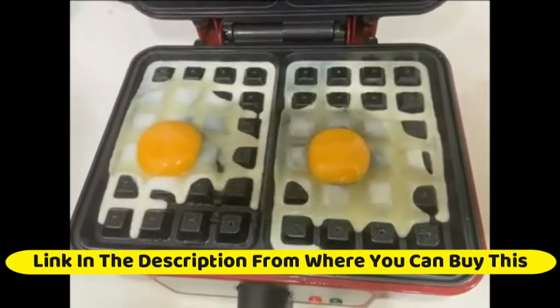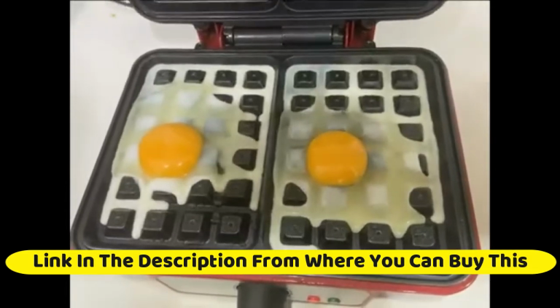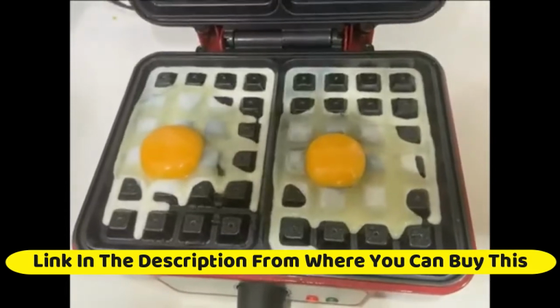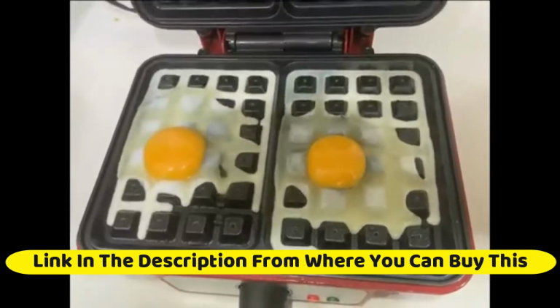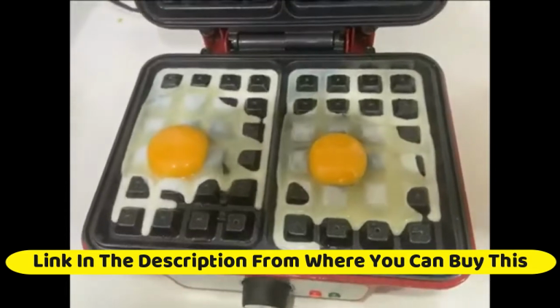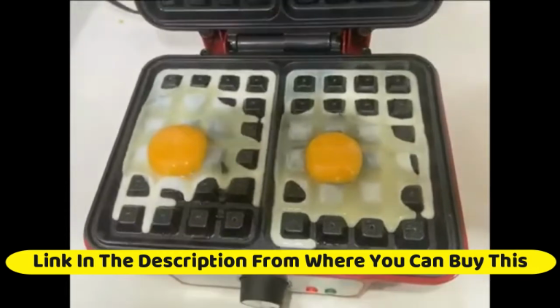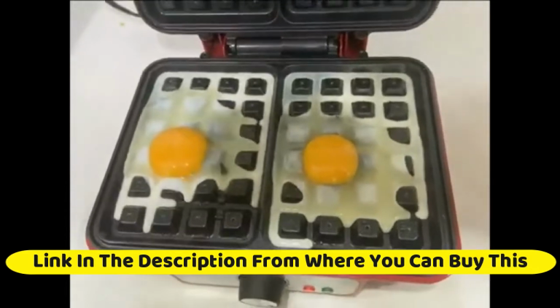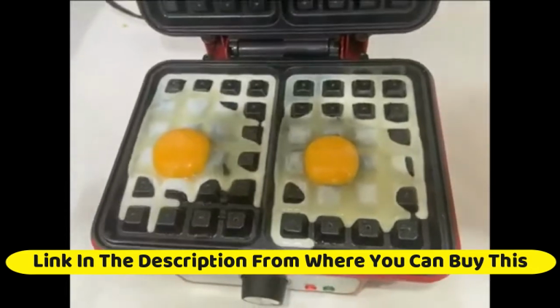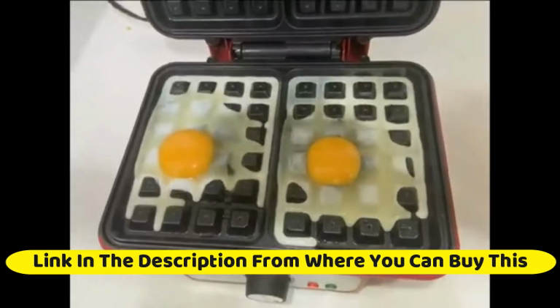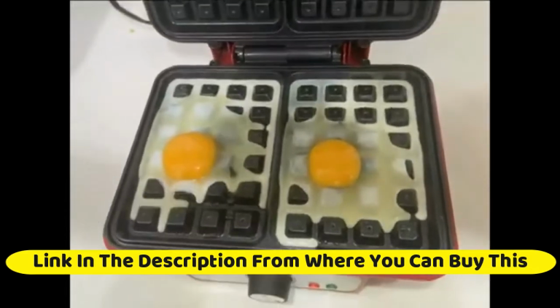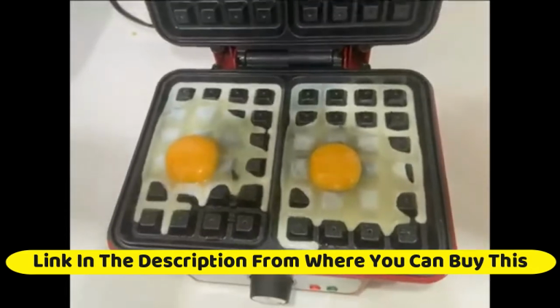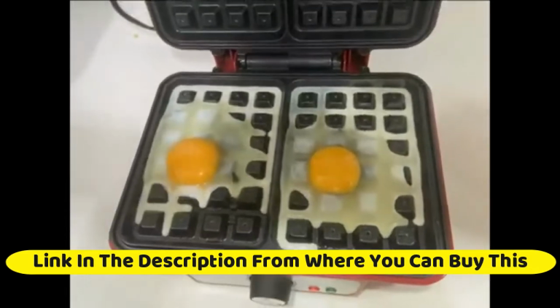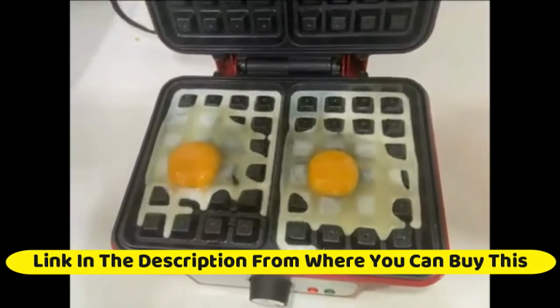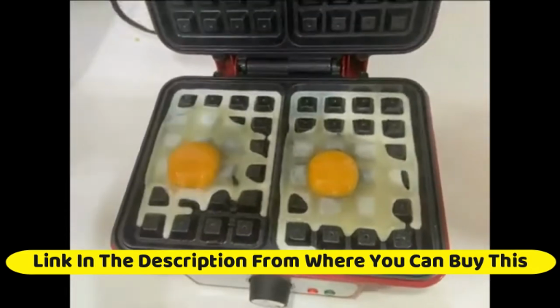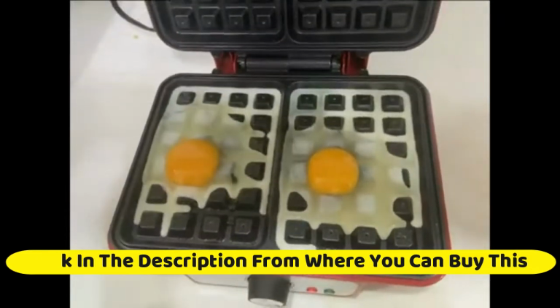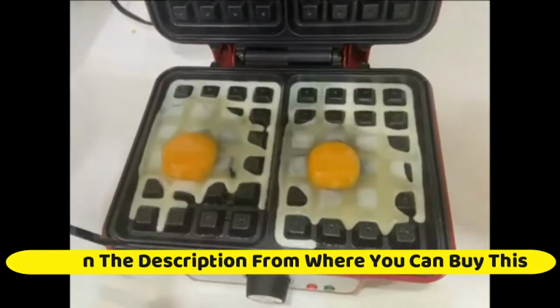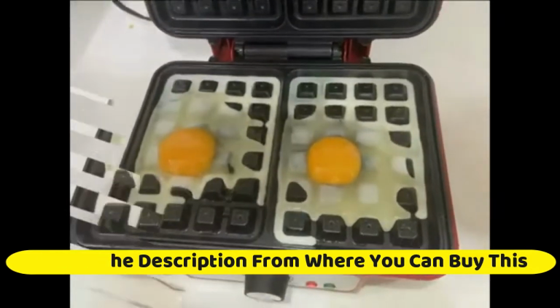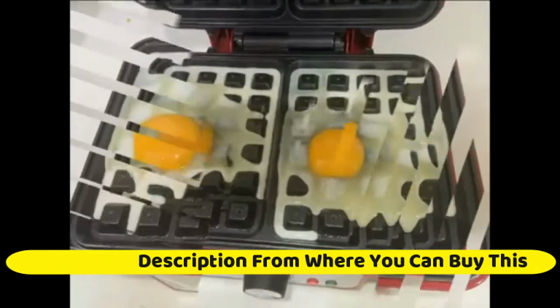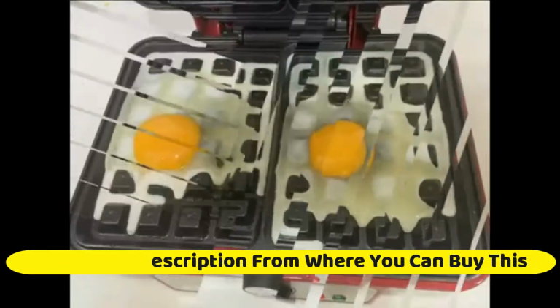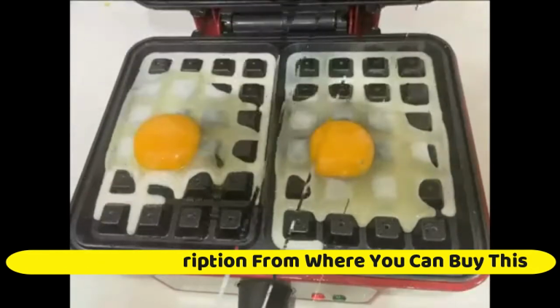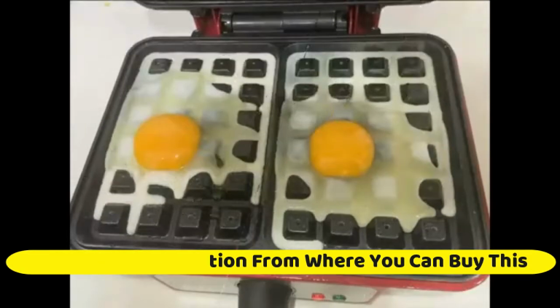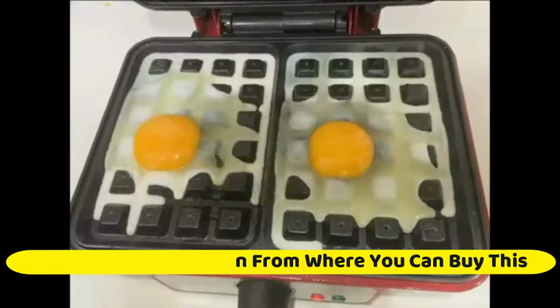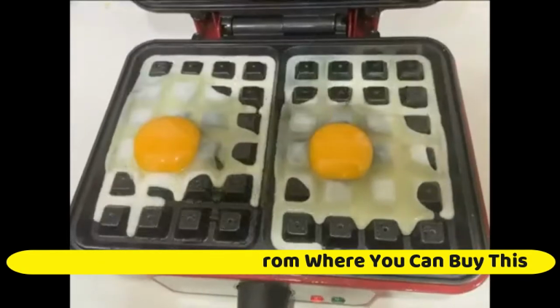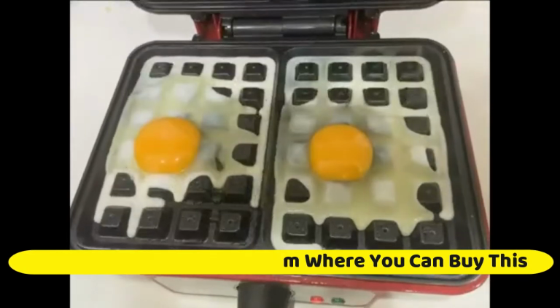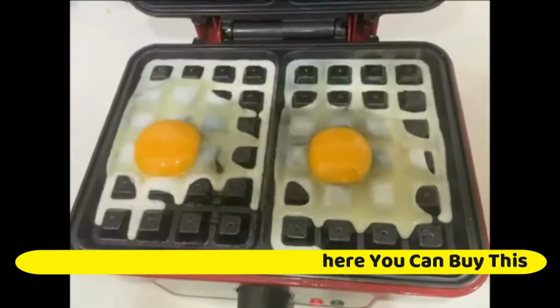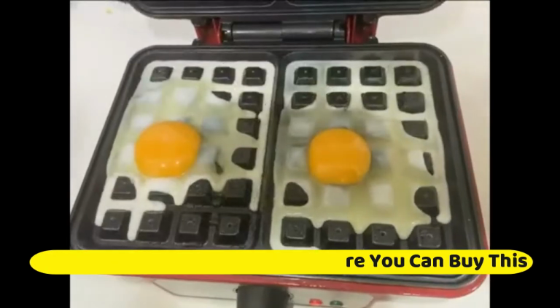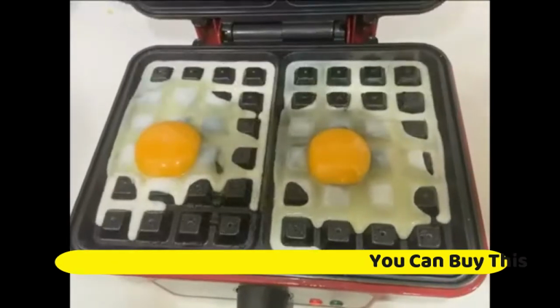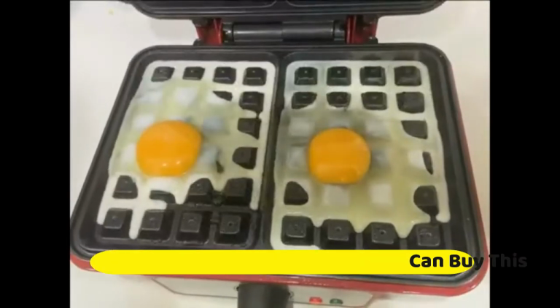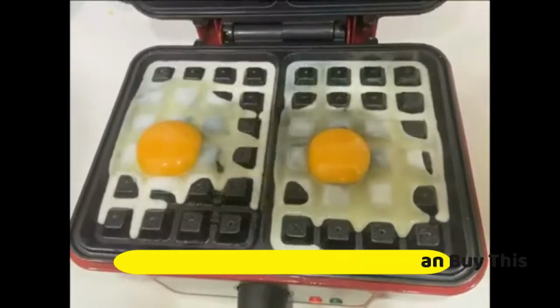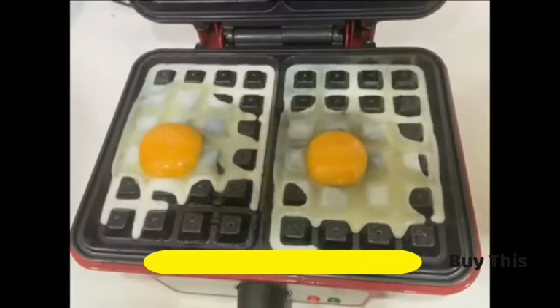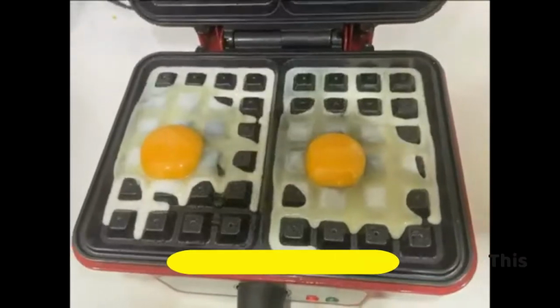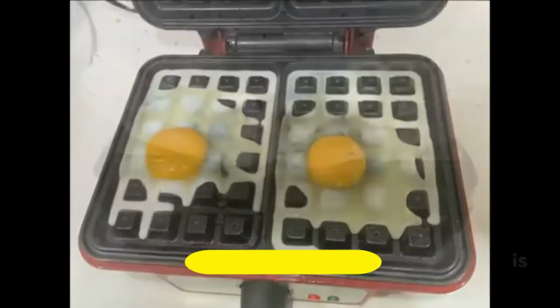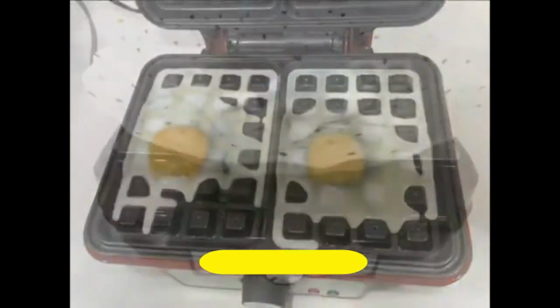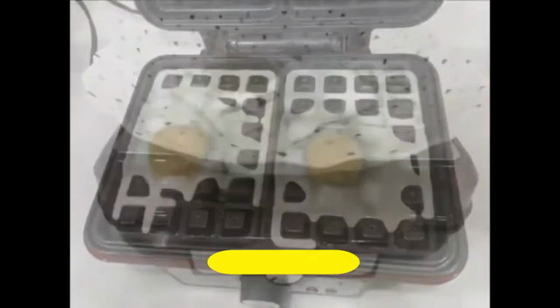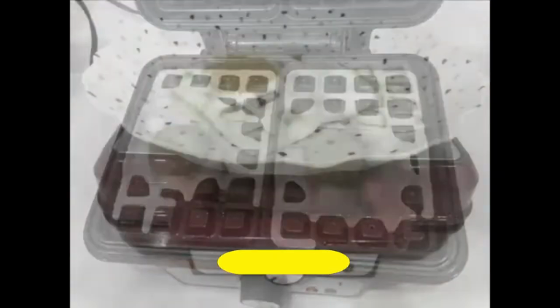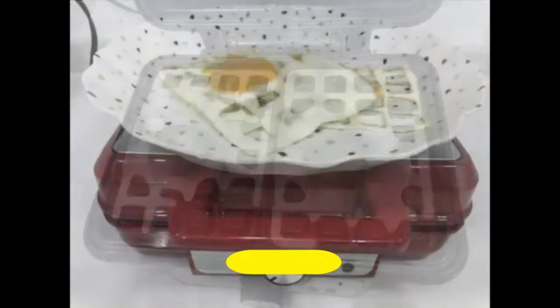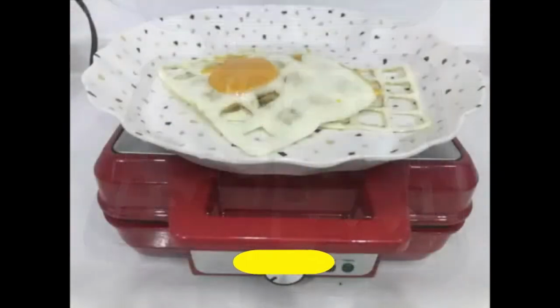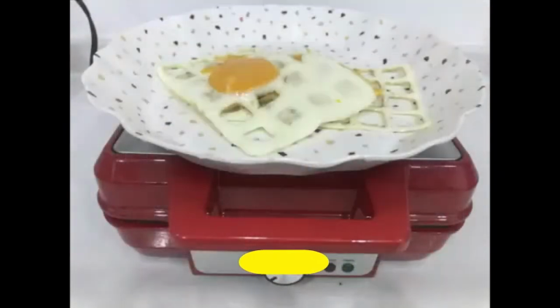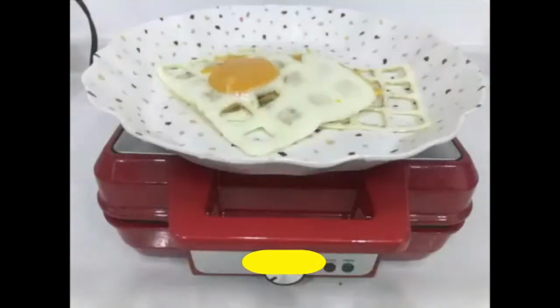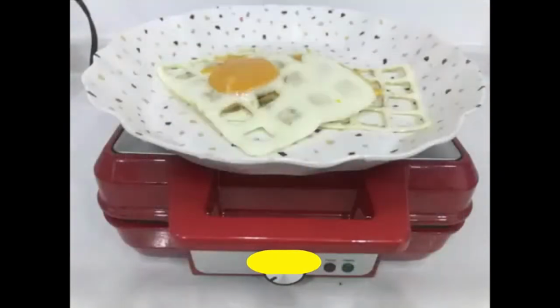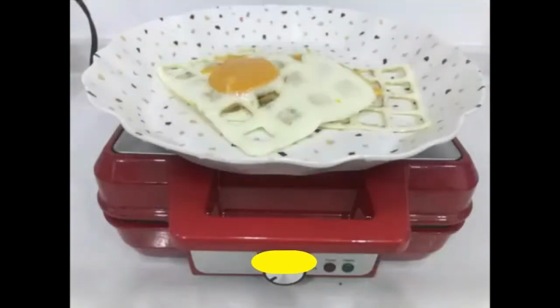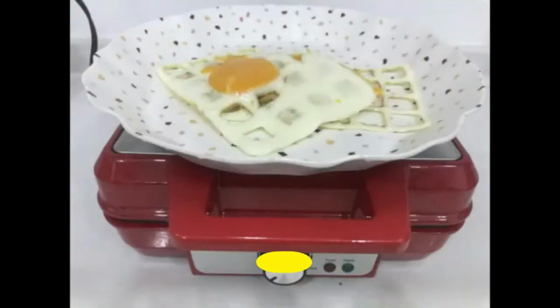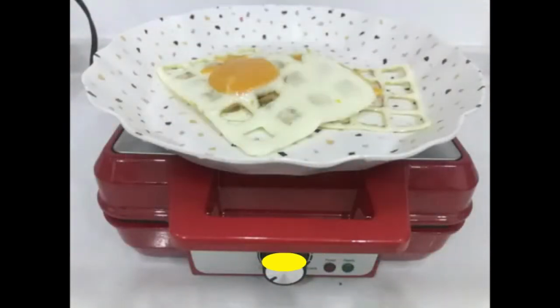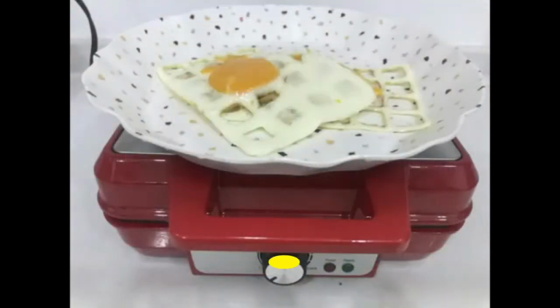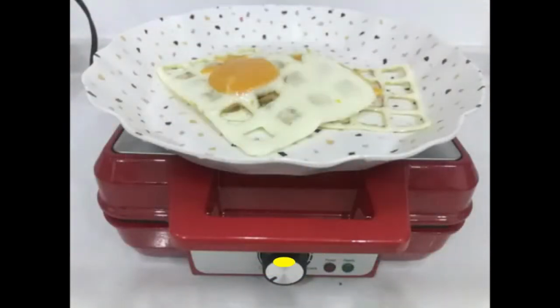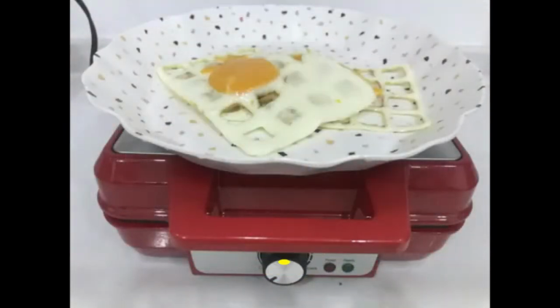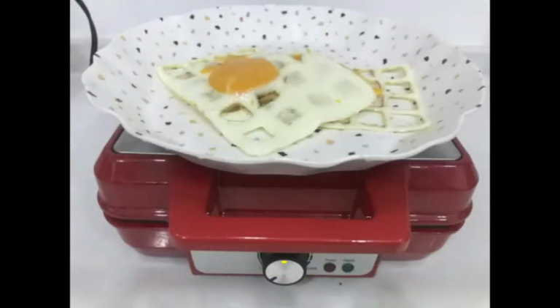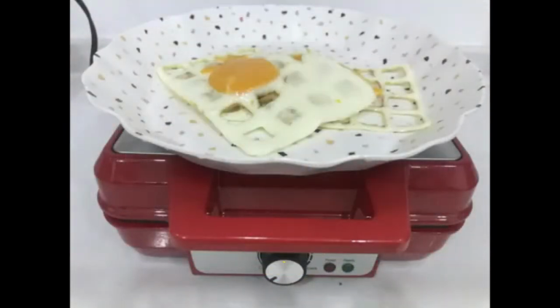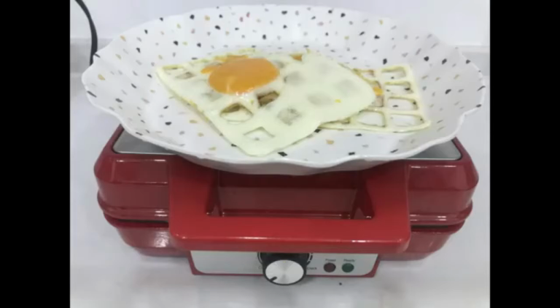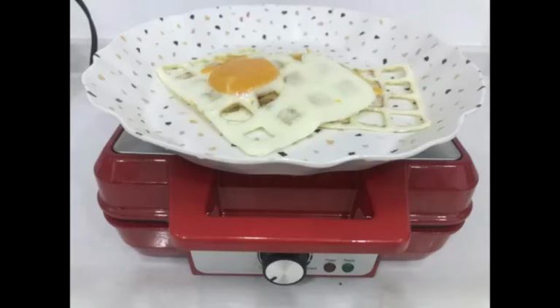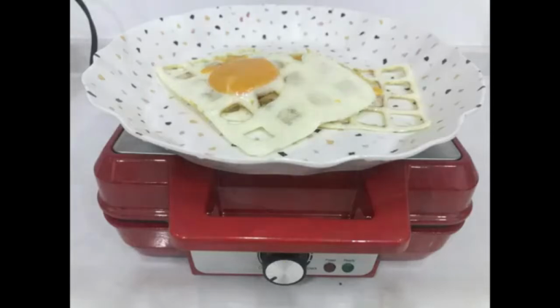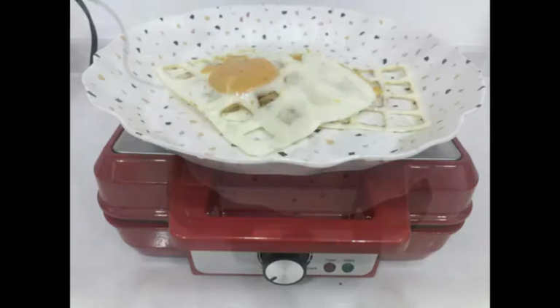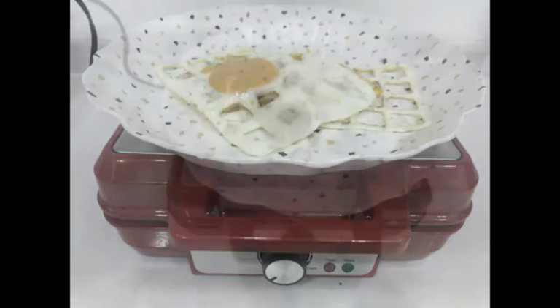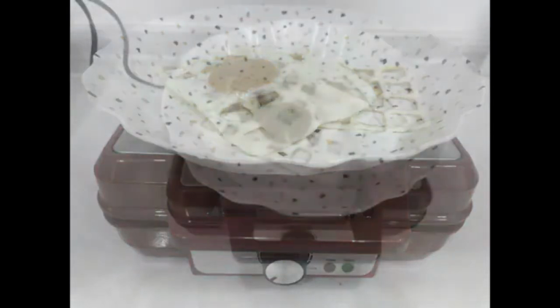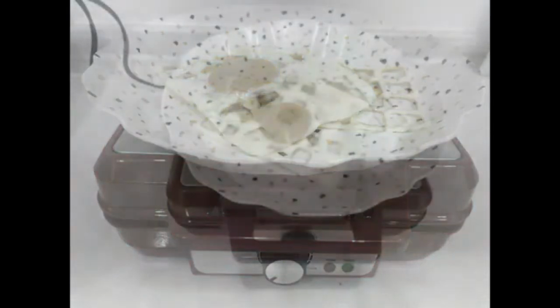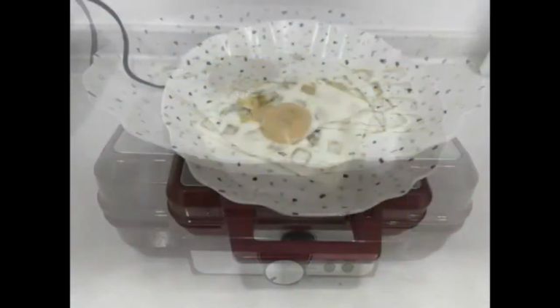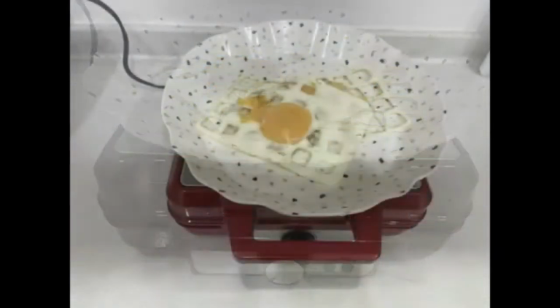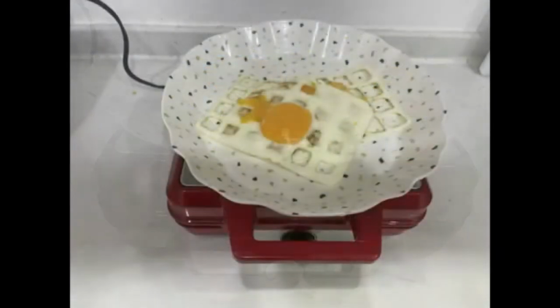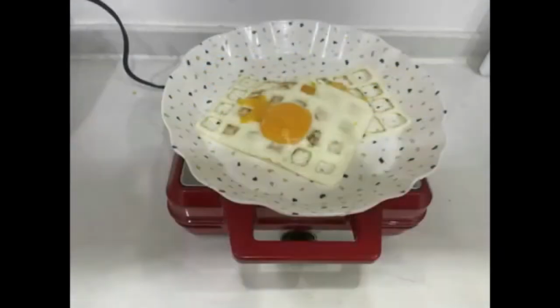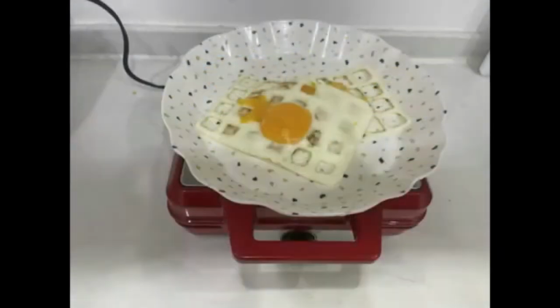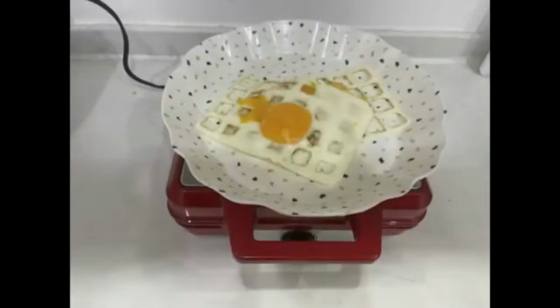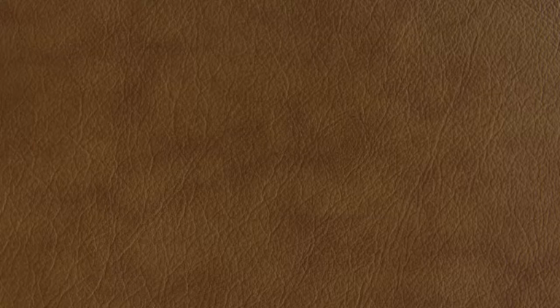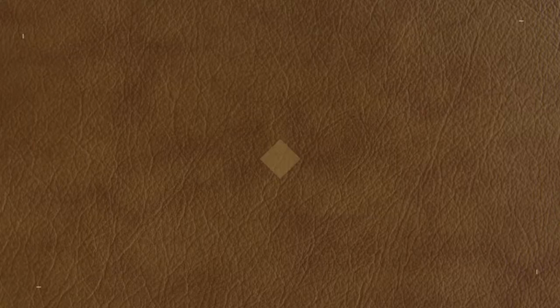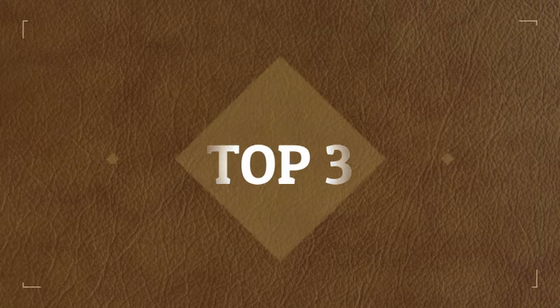Faster and better — the 1080W Small Belgian Waffle Maker allows you to make gourmet crispy waffles in 3–4 minutes.